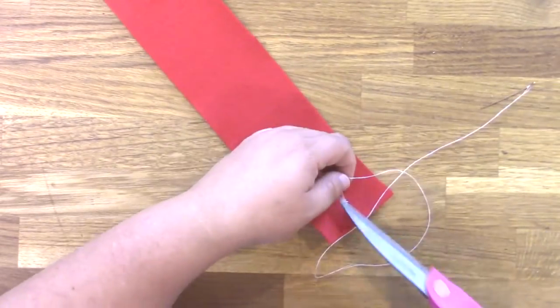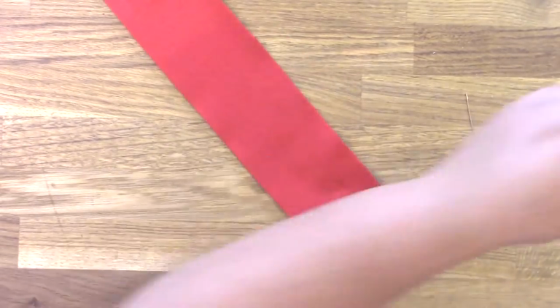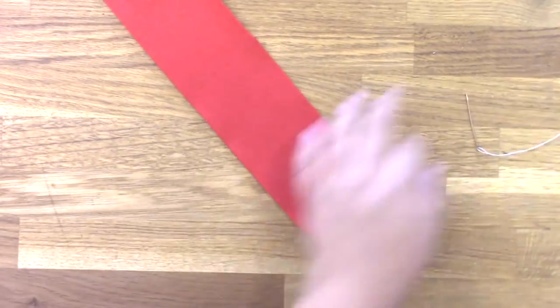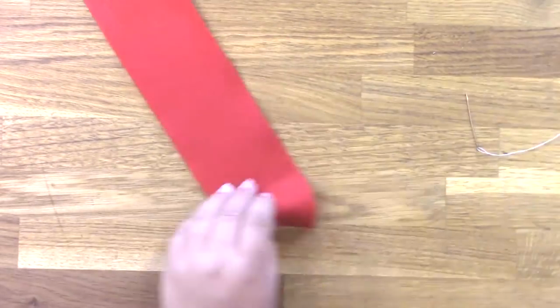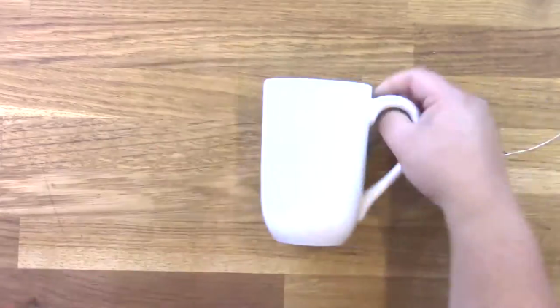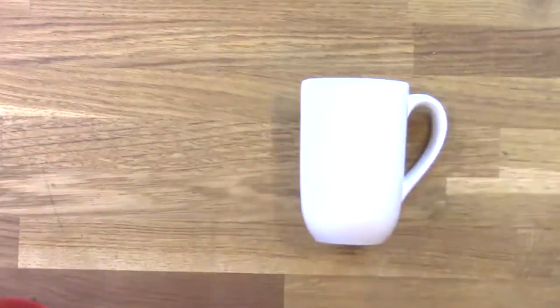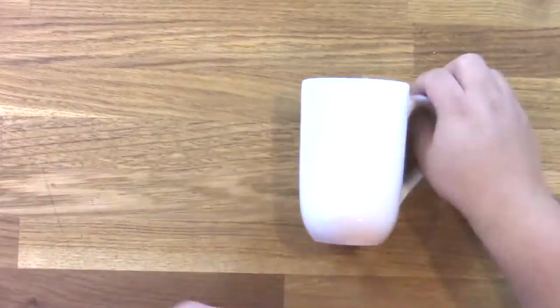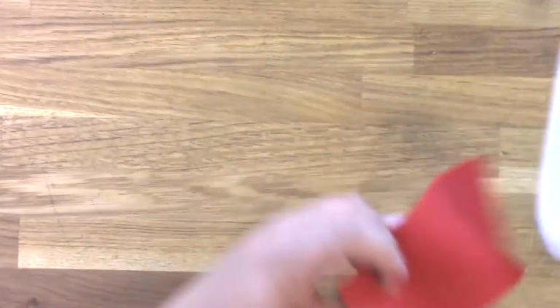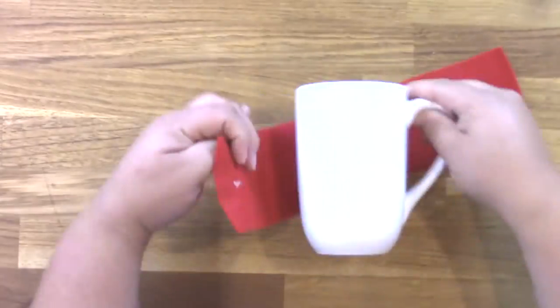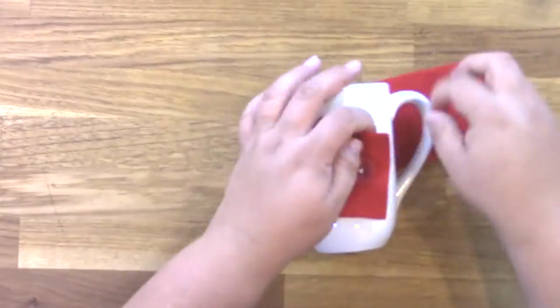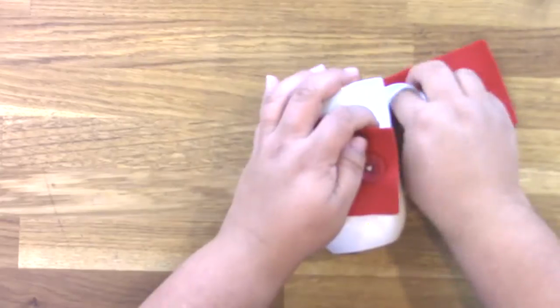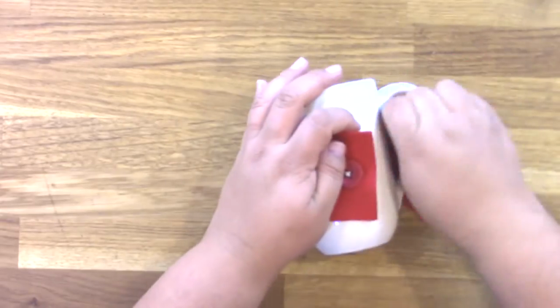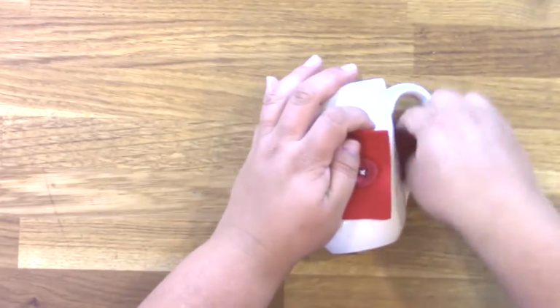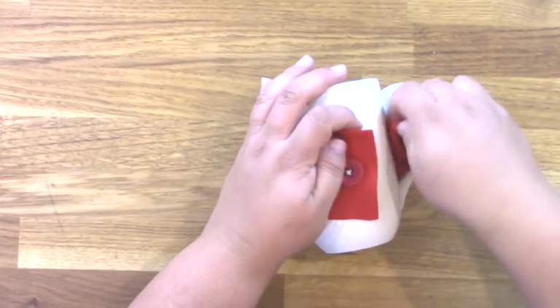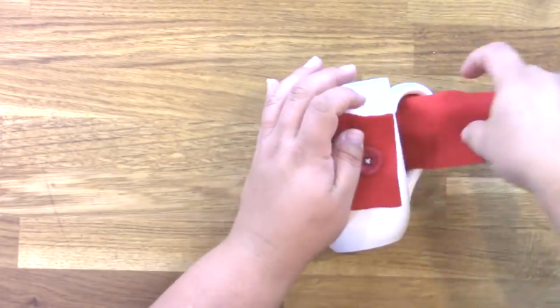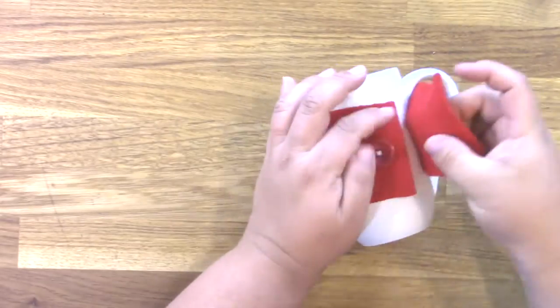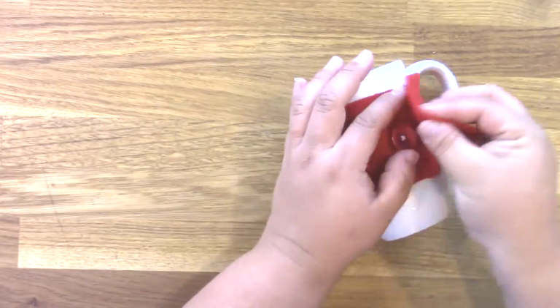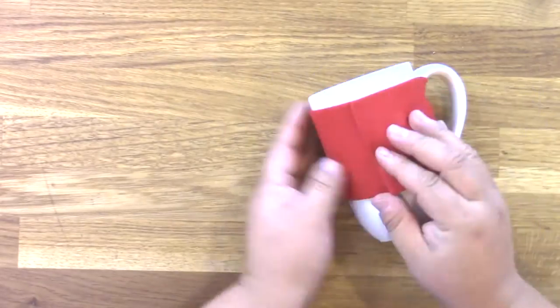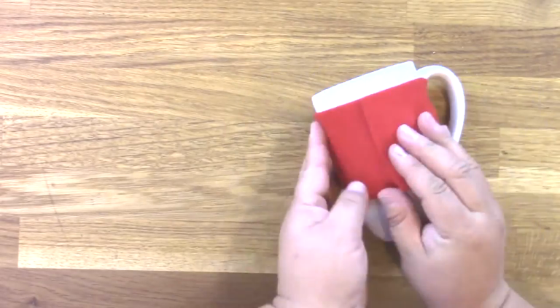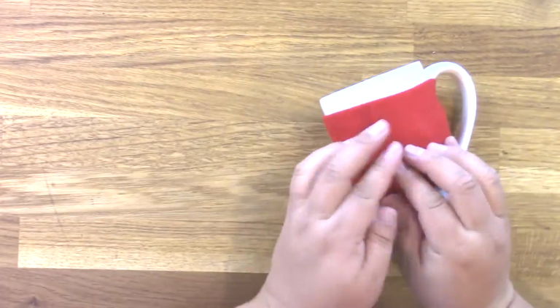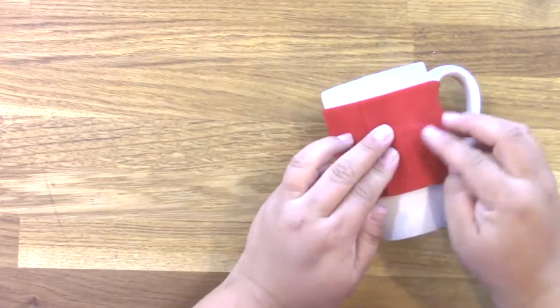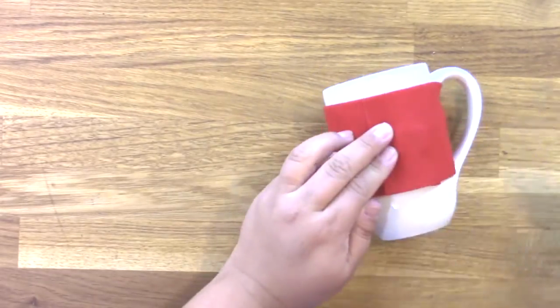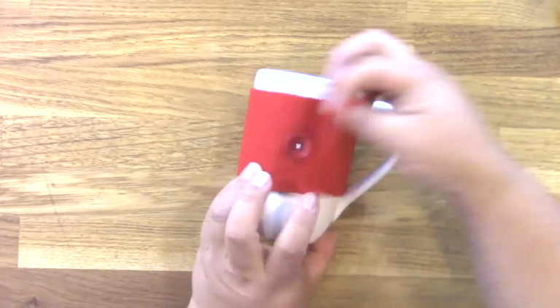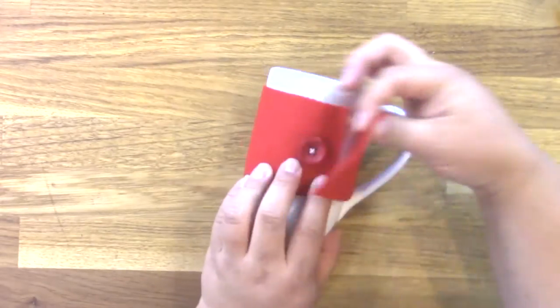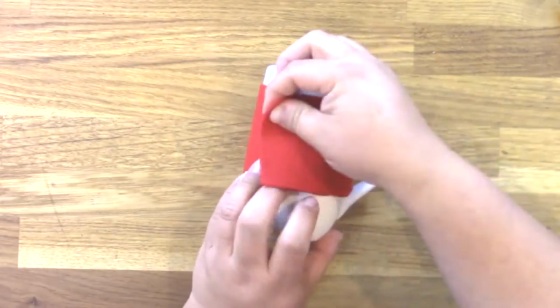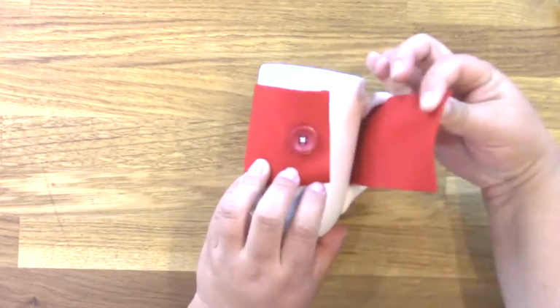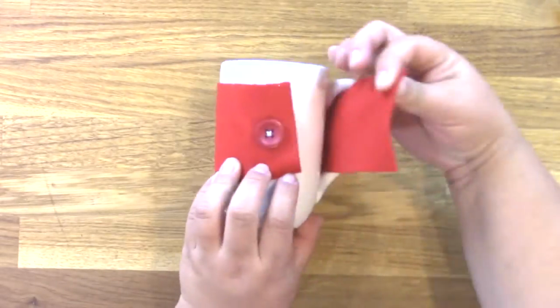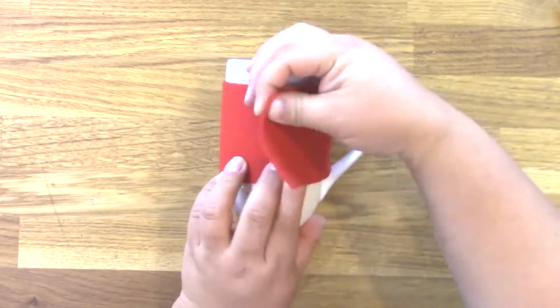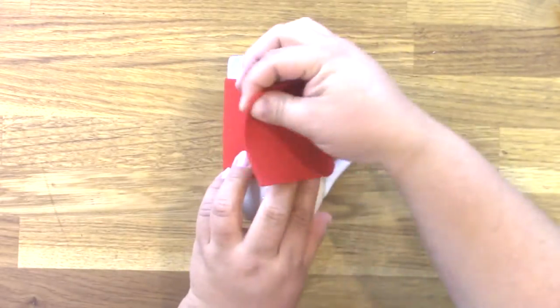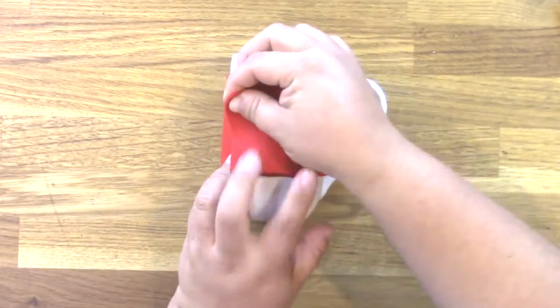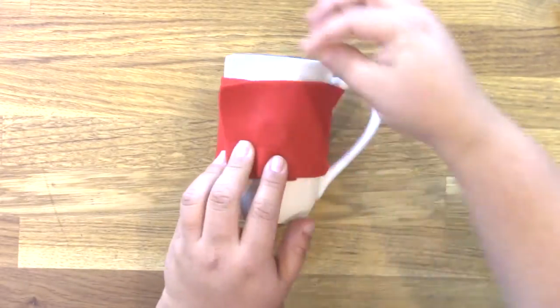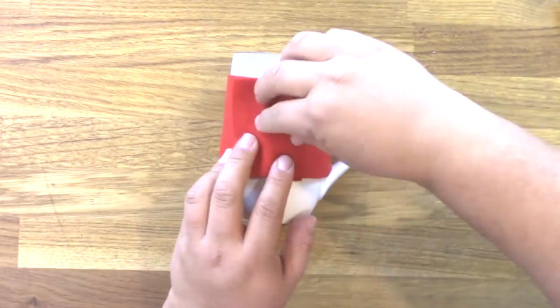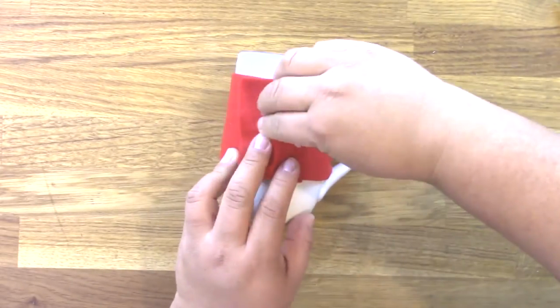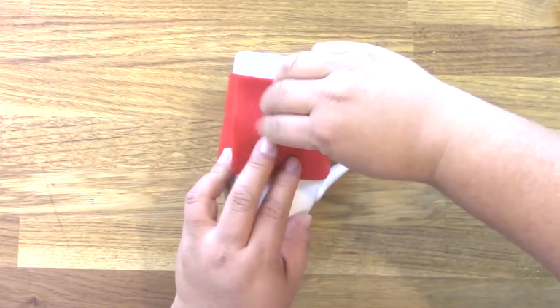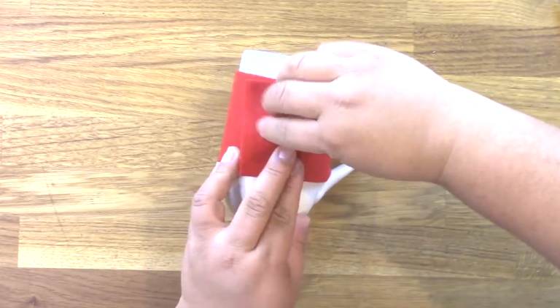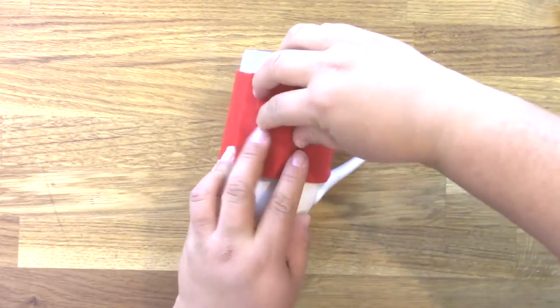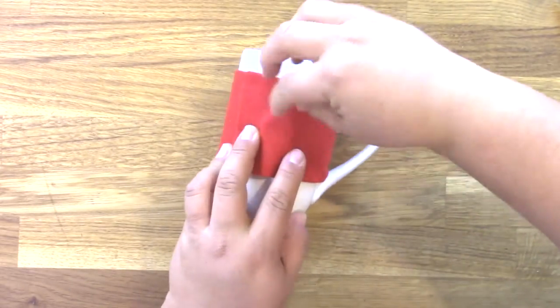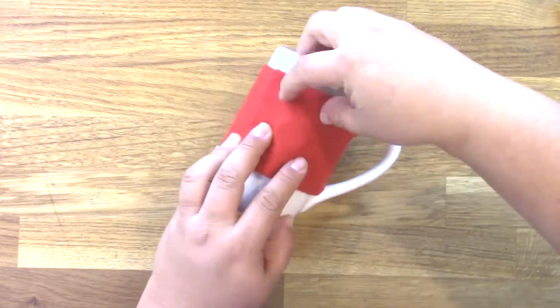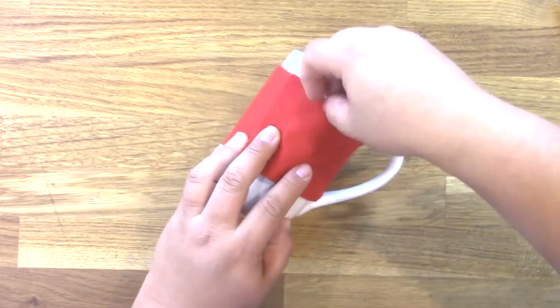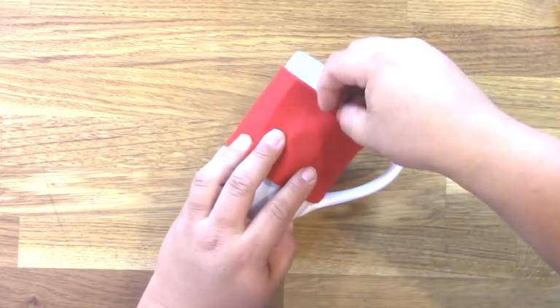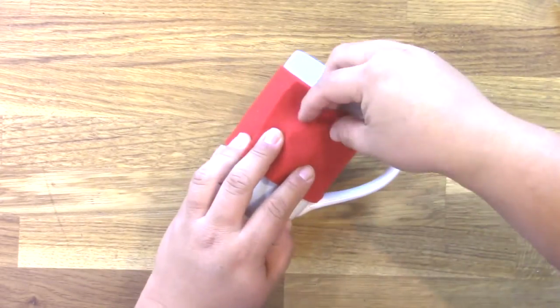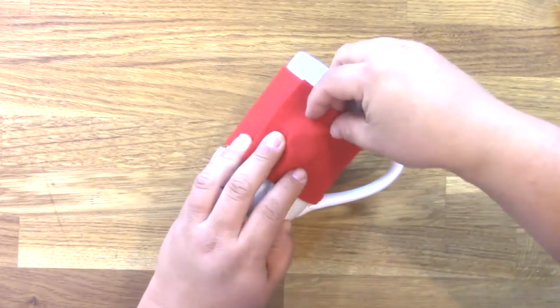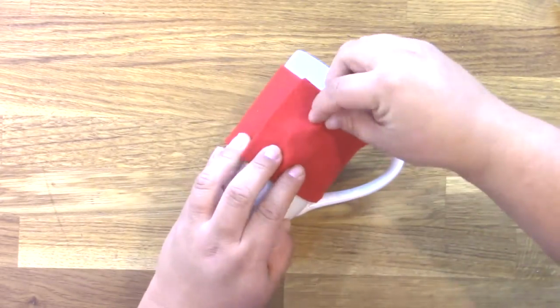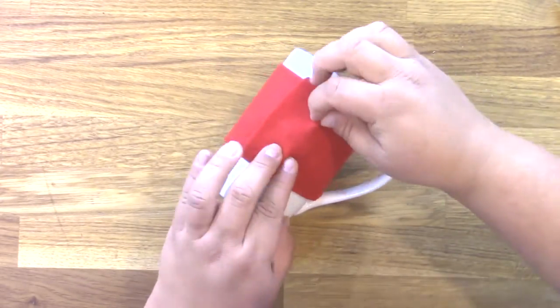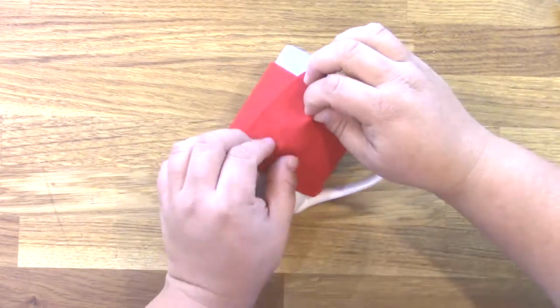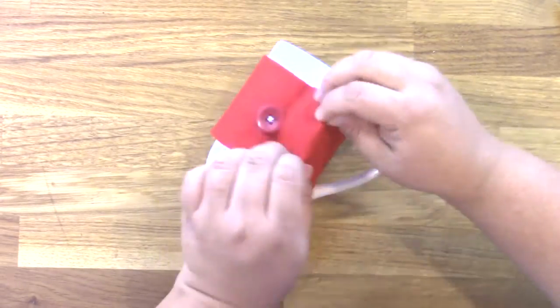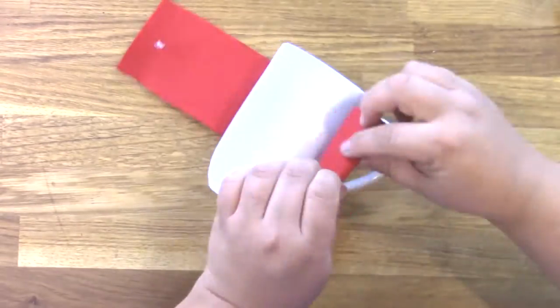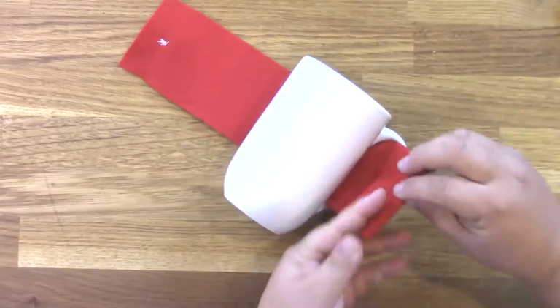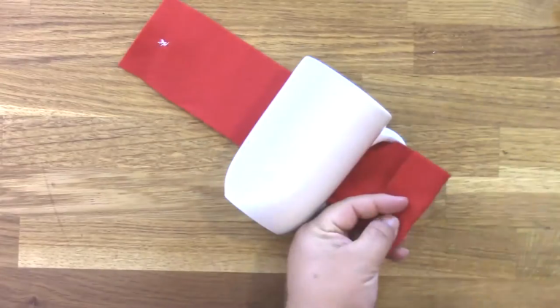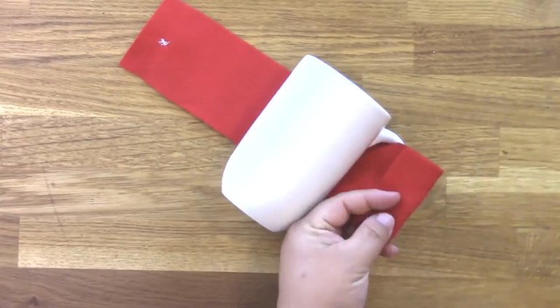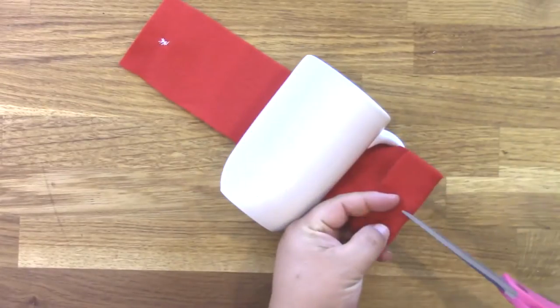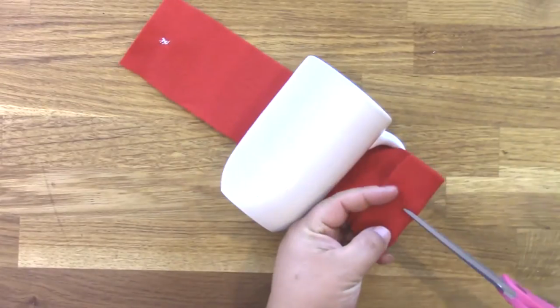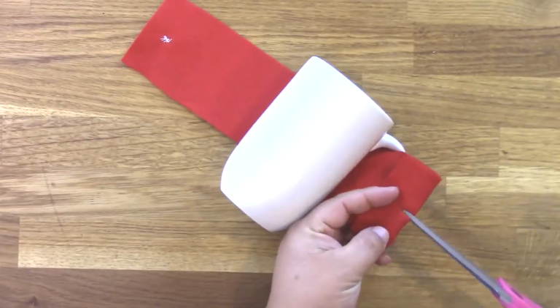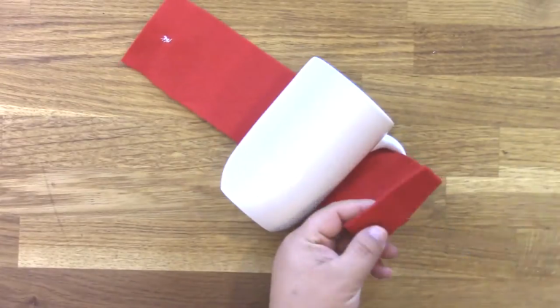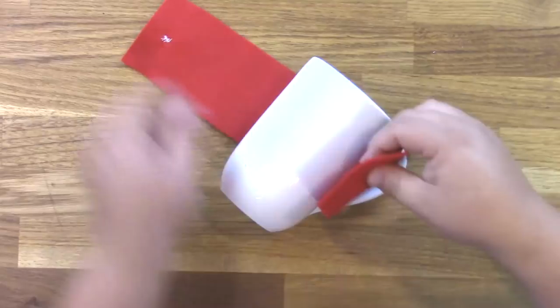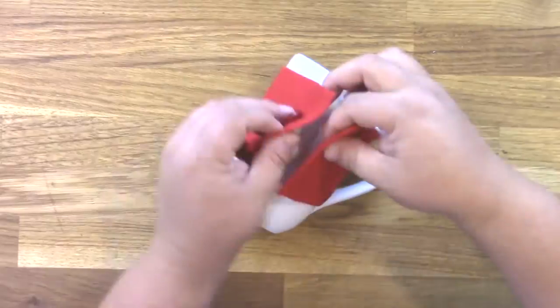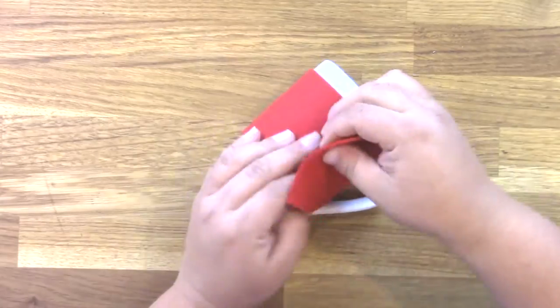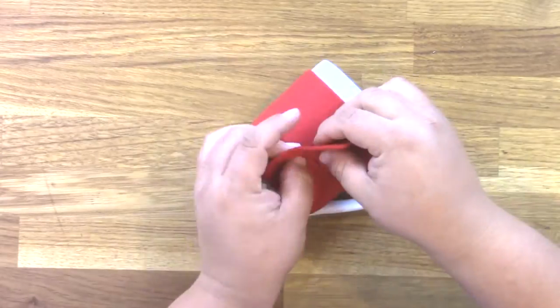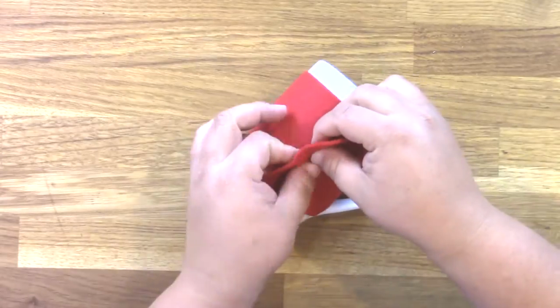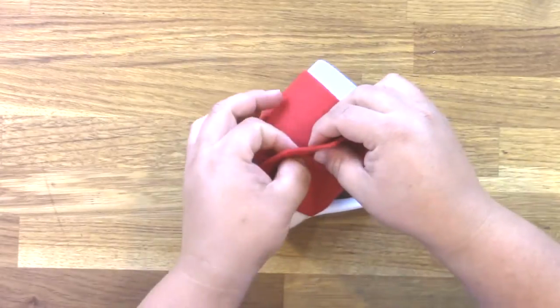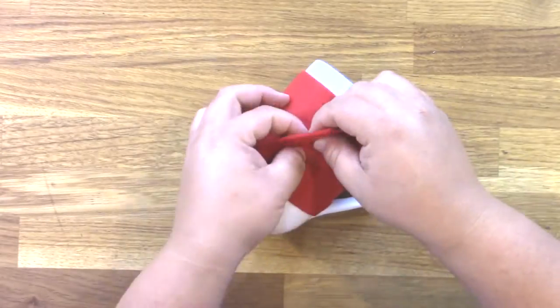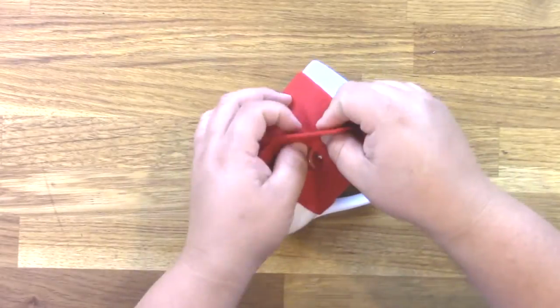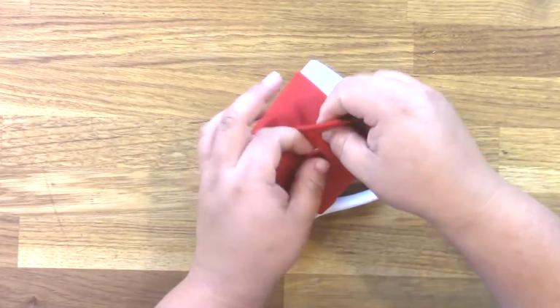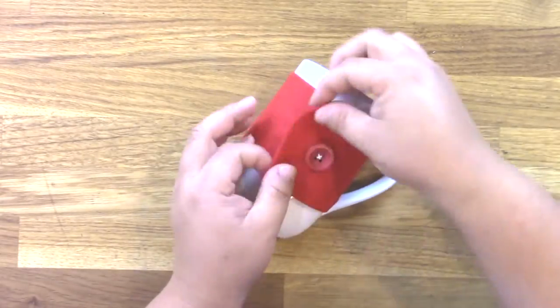Next, you'll wrap the little sleeve around the mug, pinch it over top of the button, and then cut a slit with the scissors to make a buttonhole.